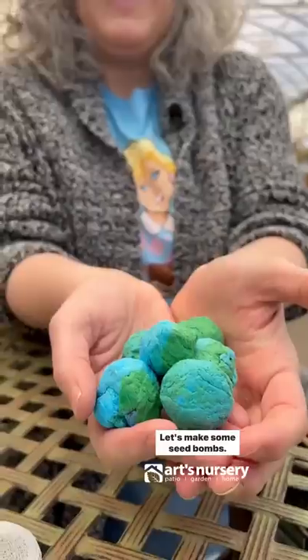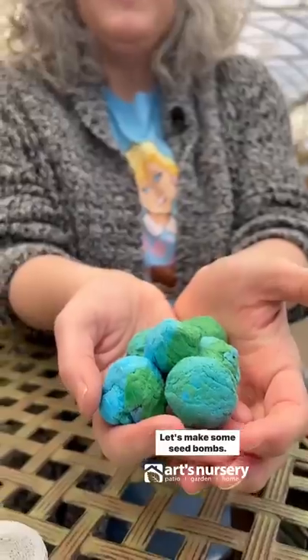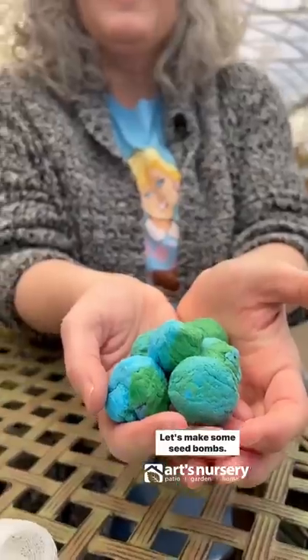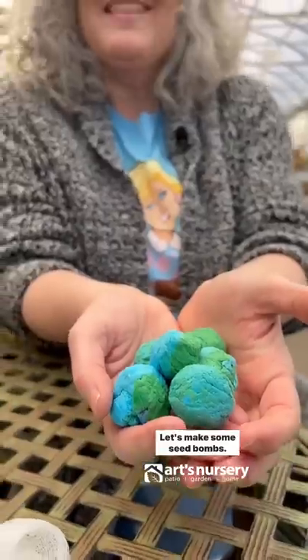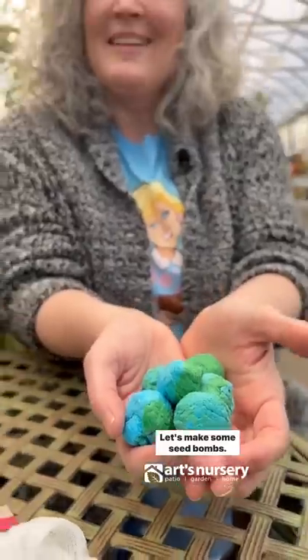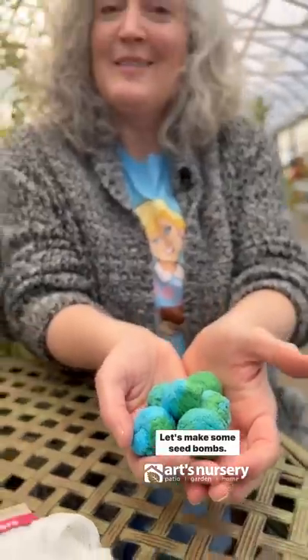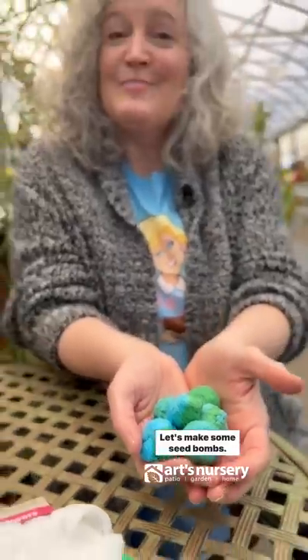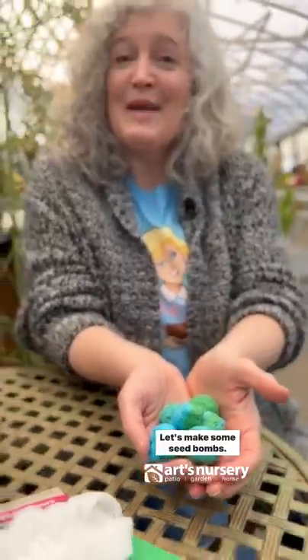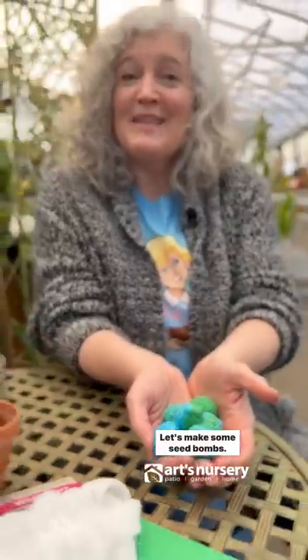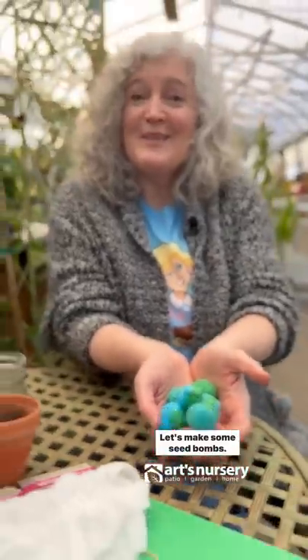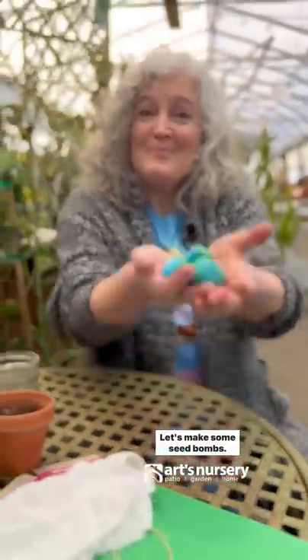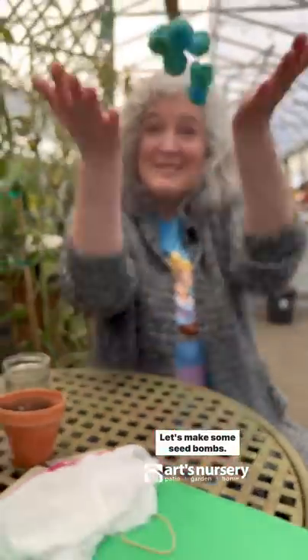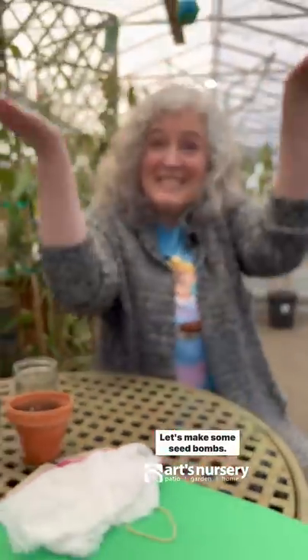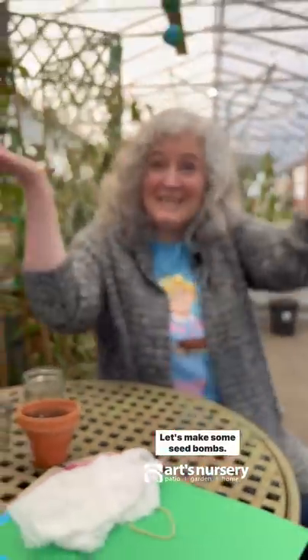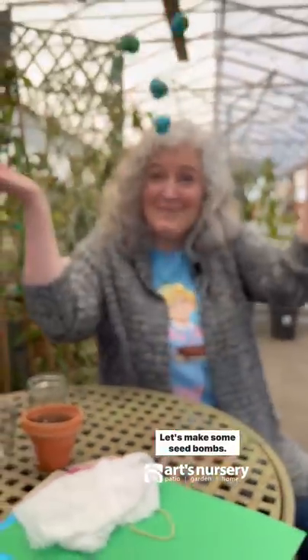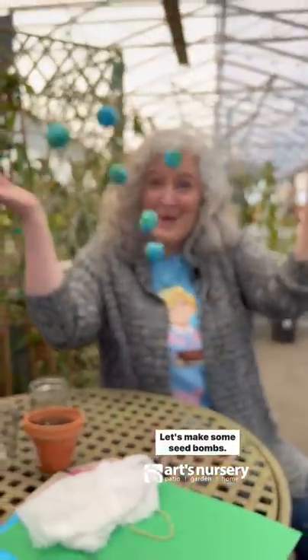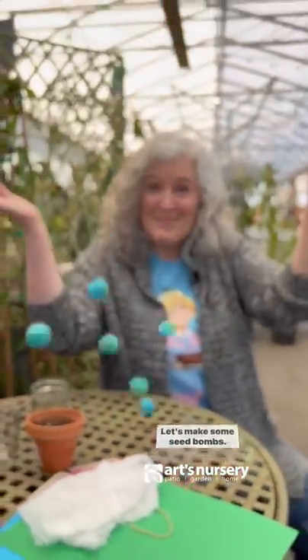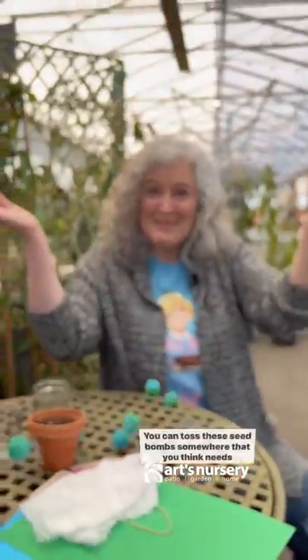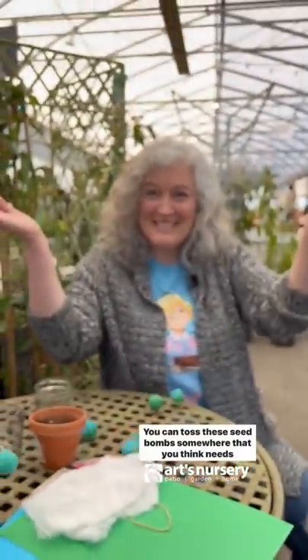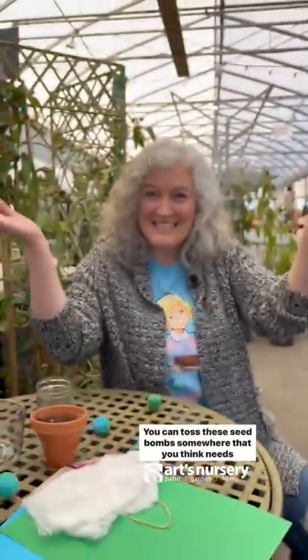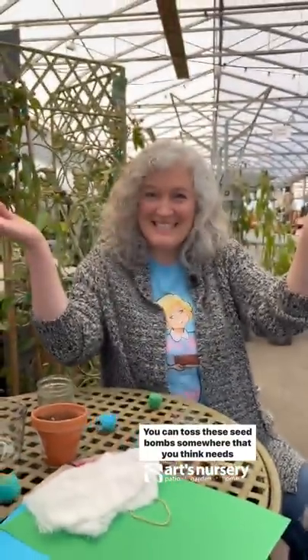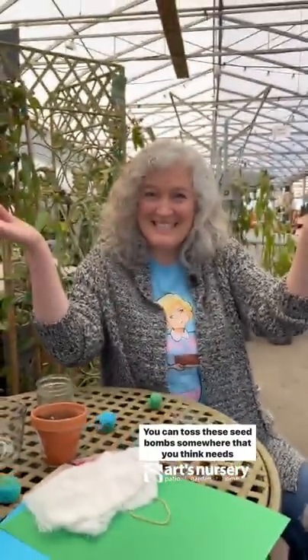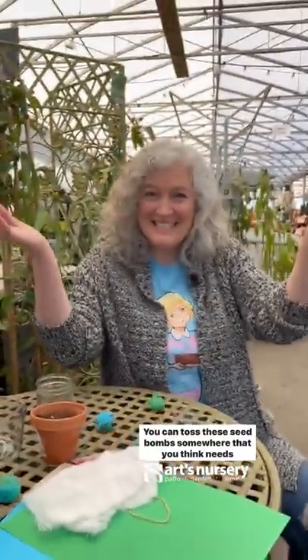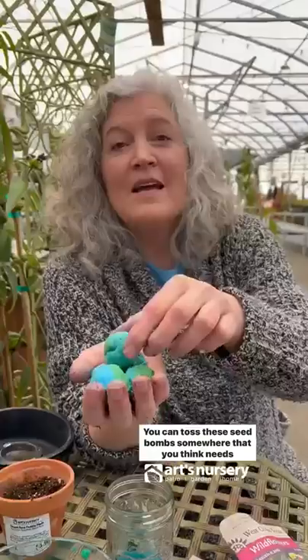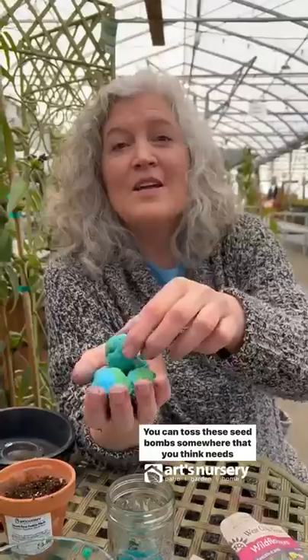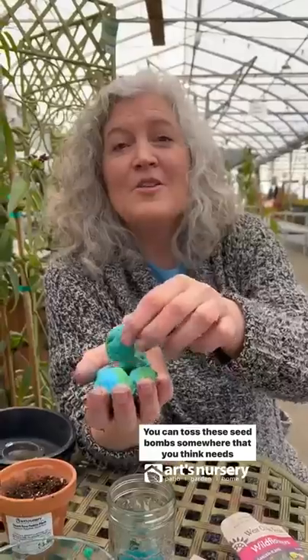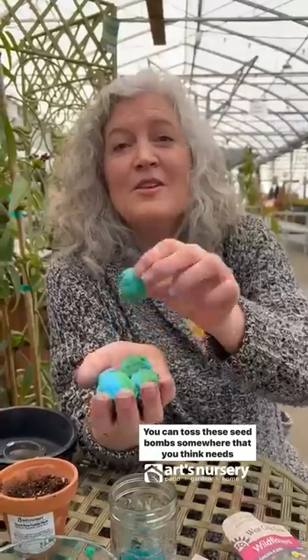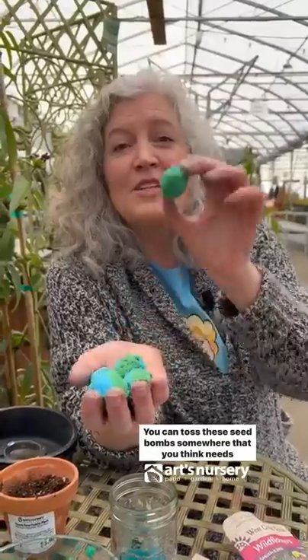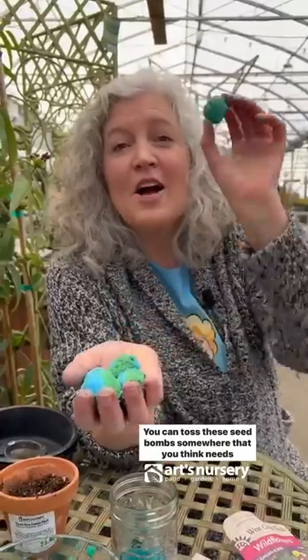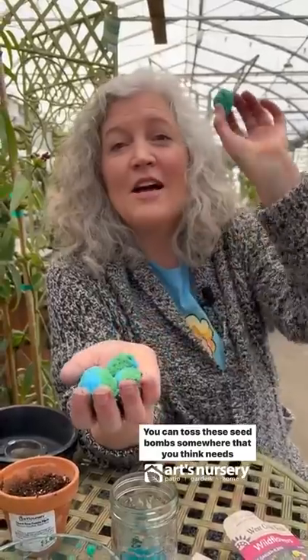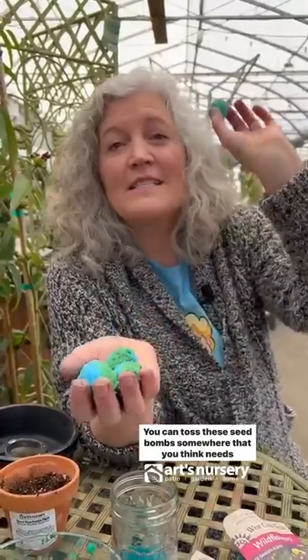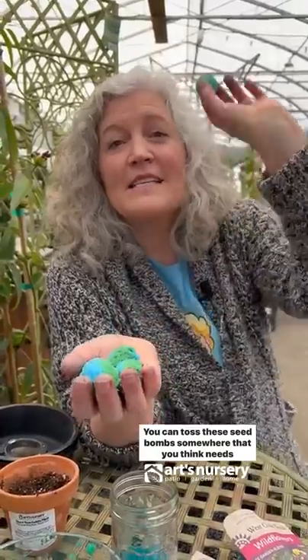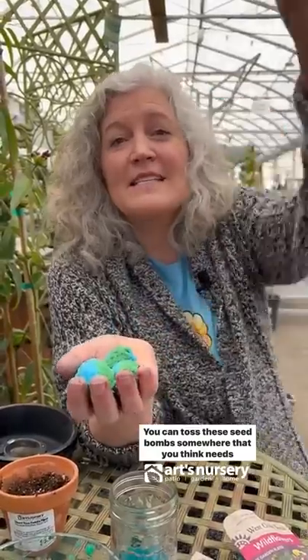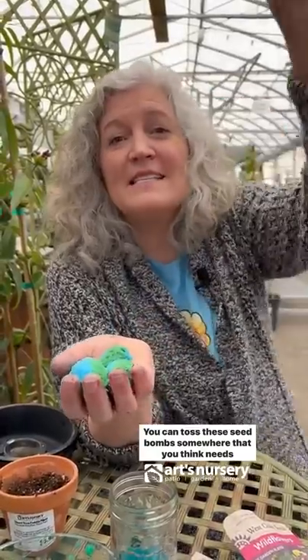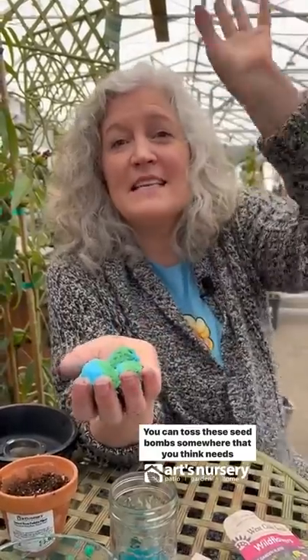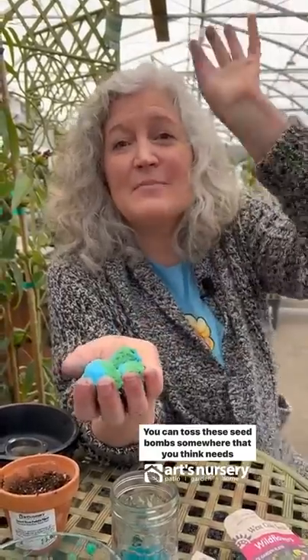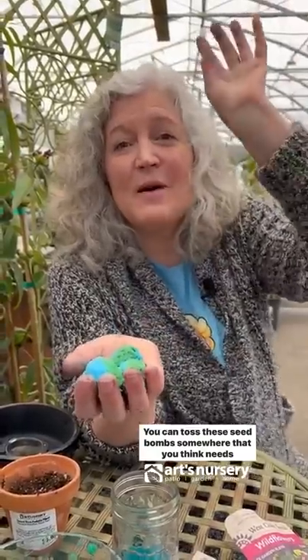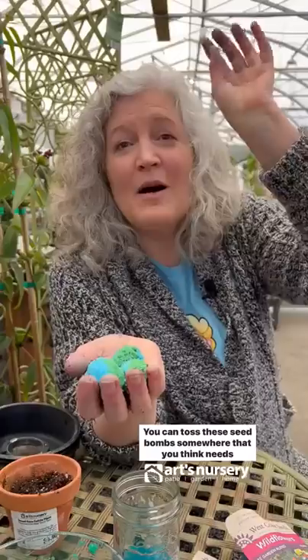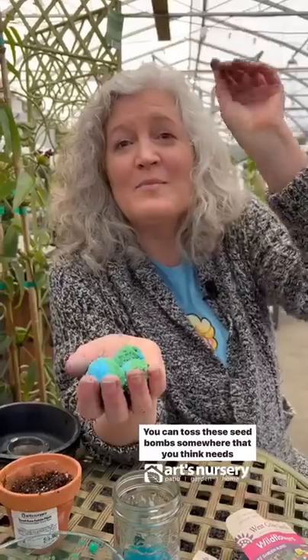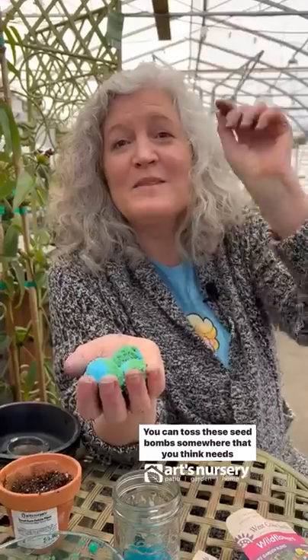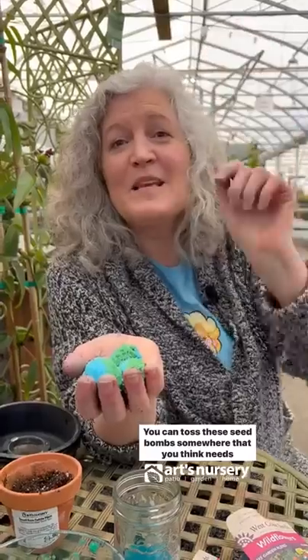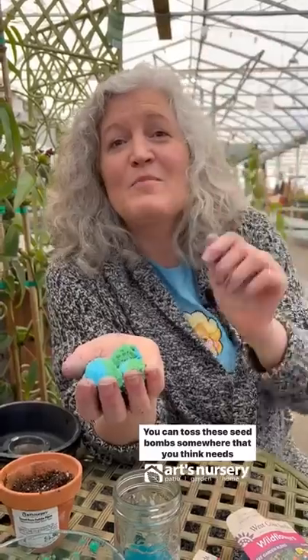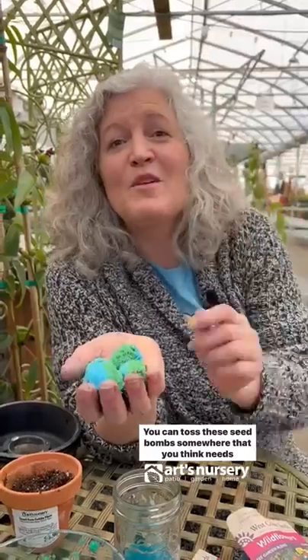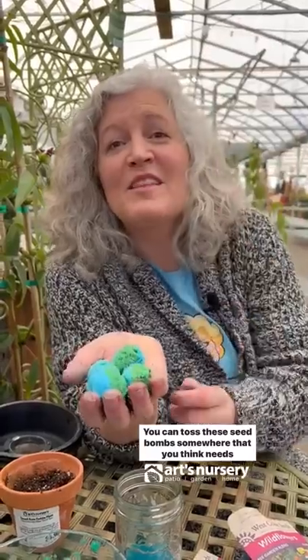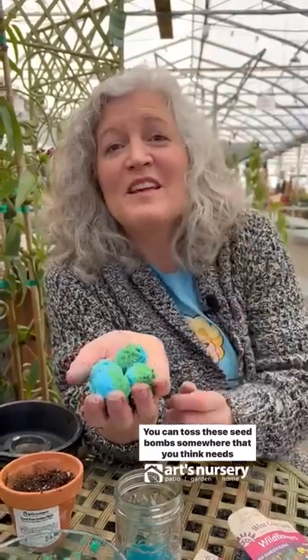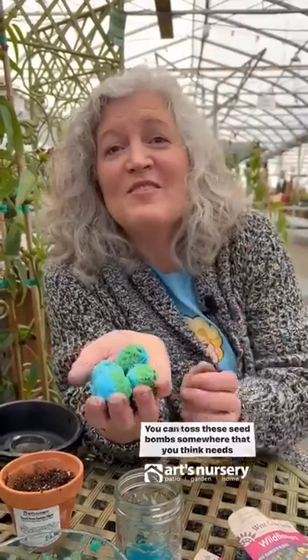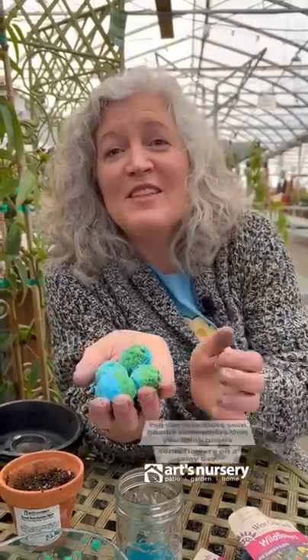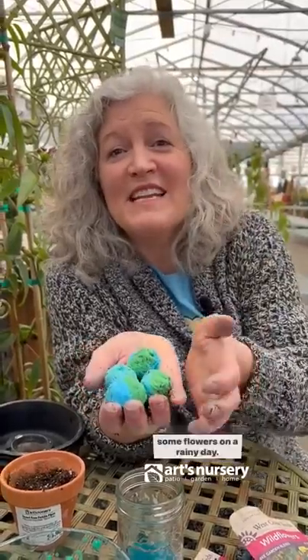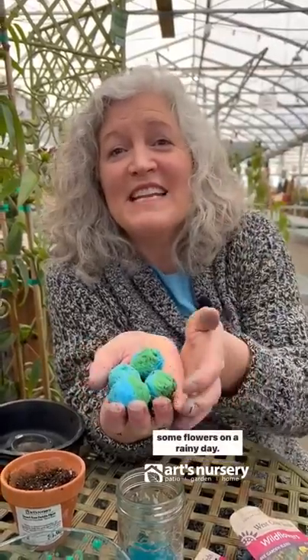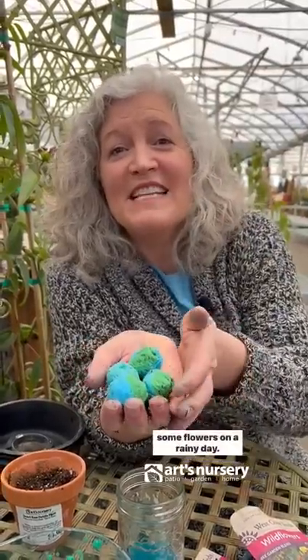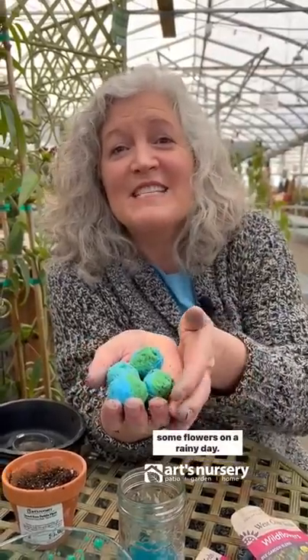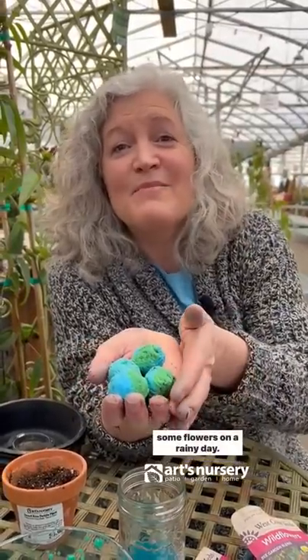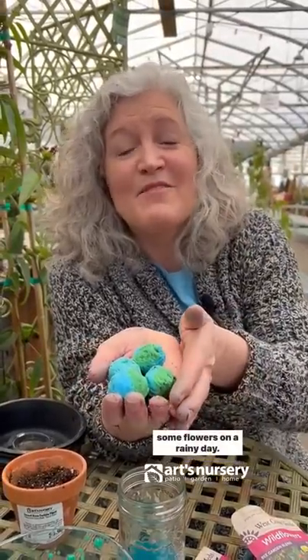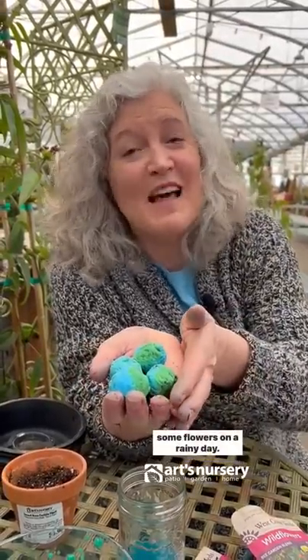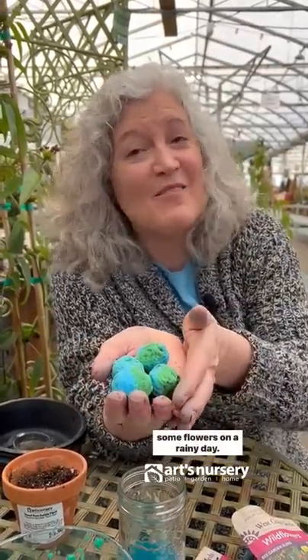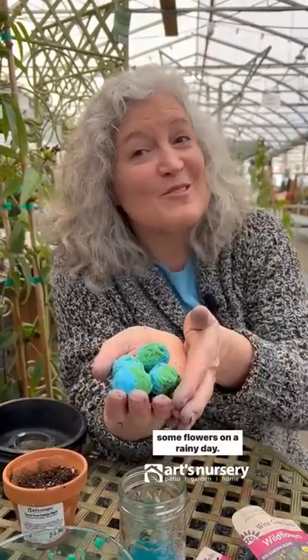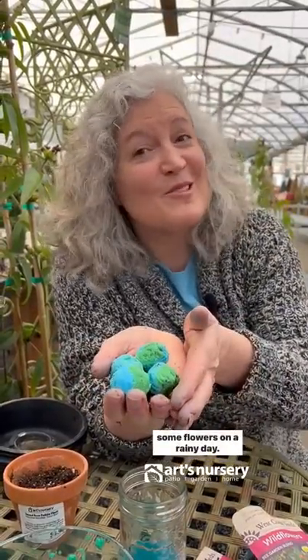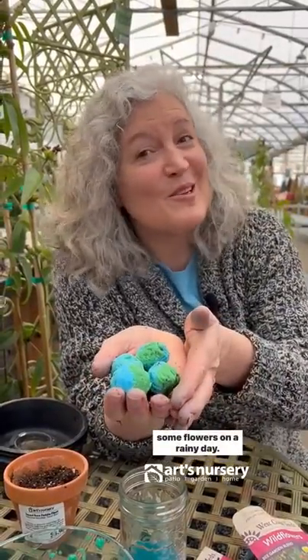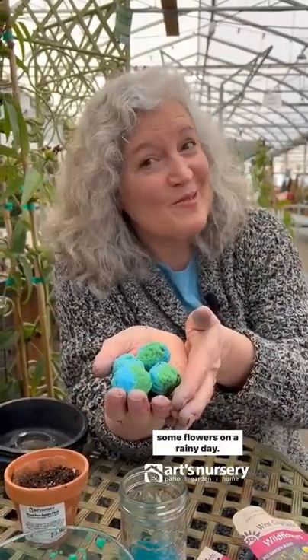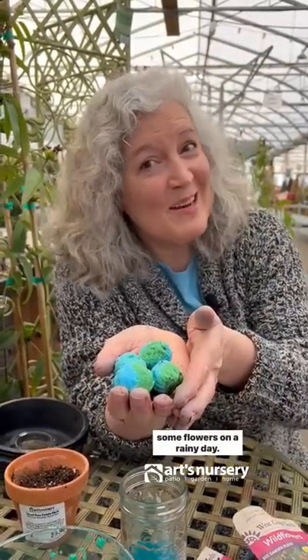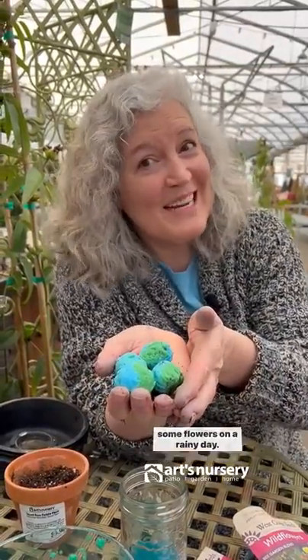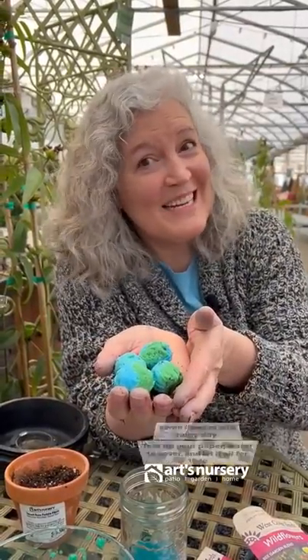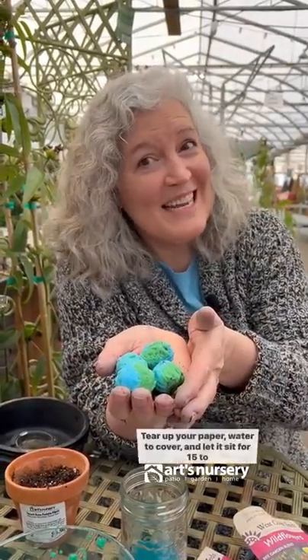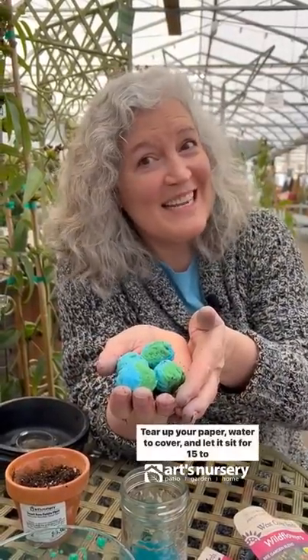Let's make some seed bombs. You can toss these seed bombs somewhere that you think needs some flowers on a rainy day.